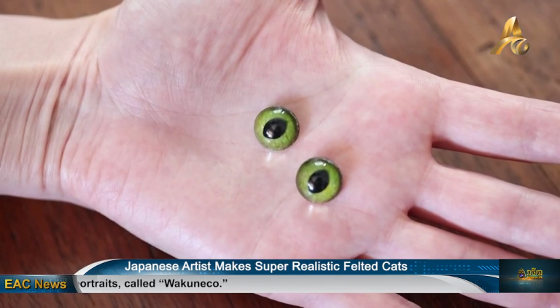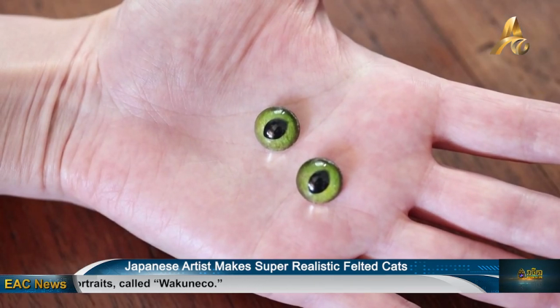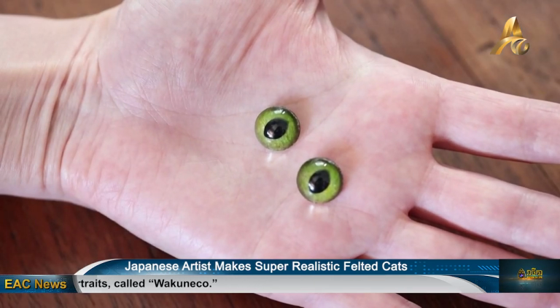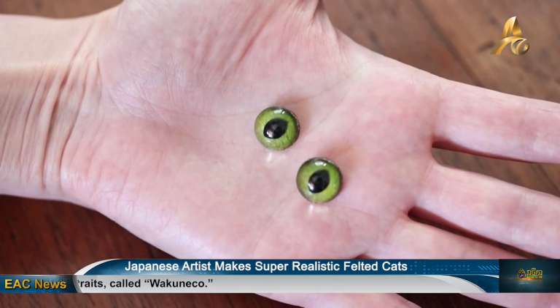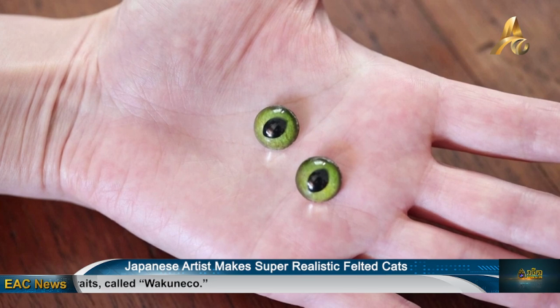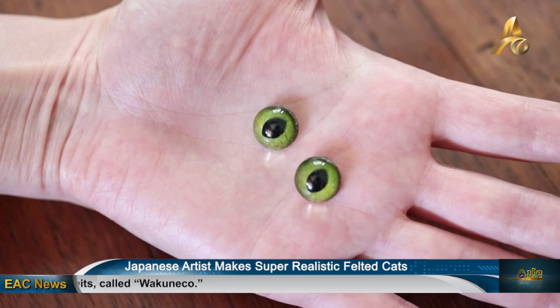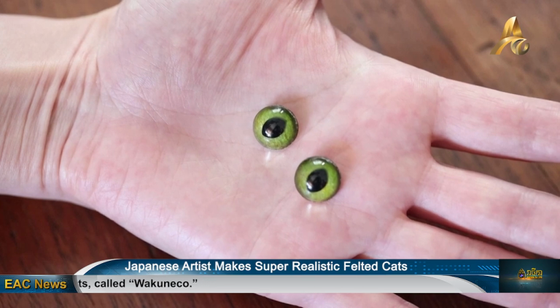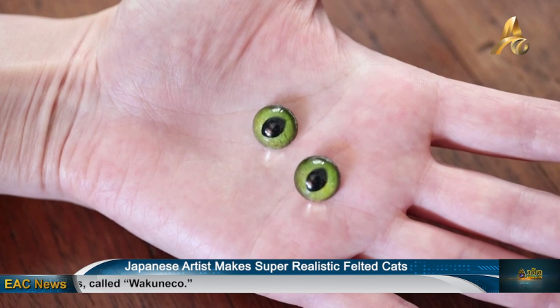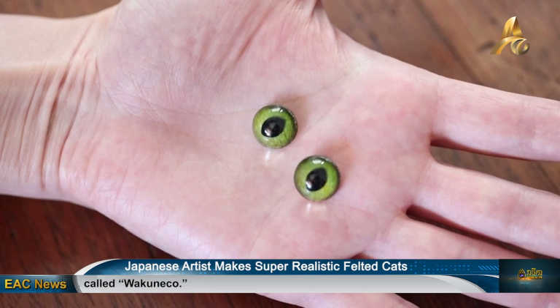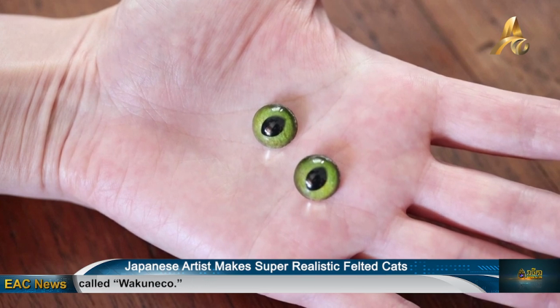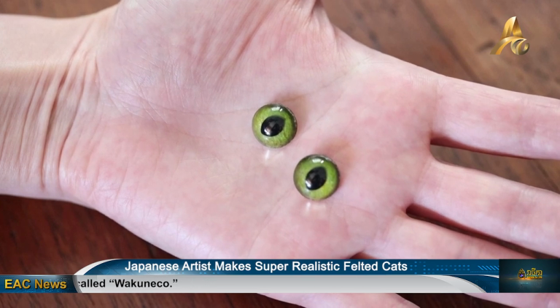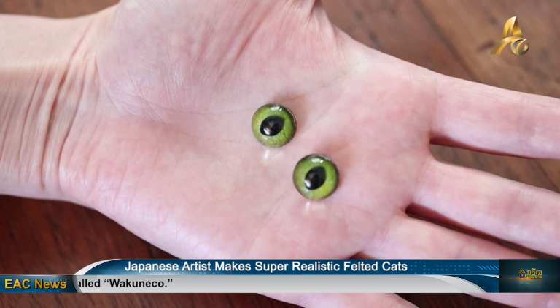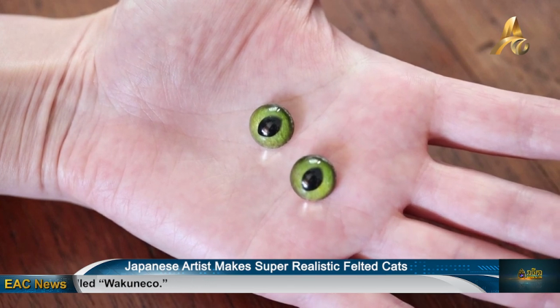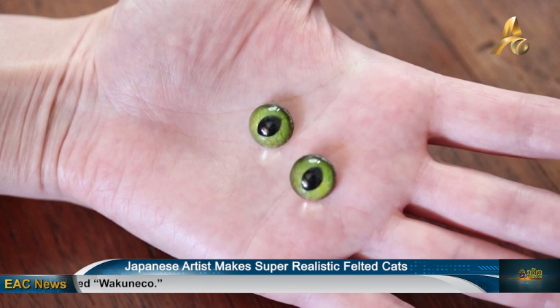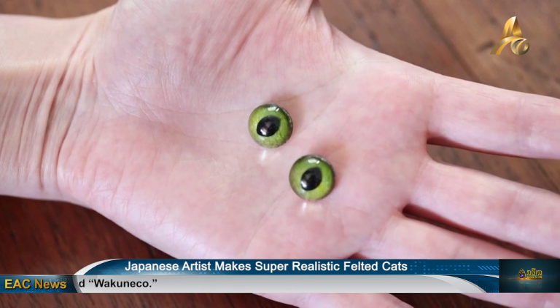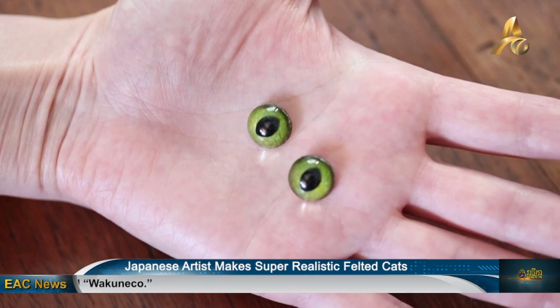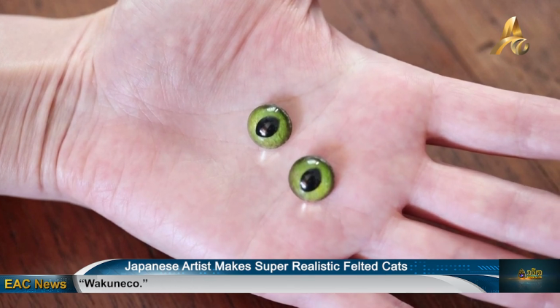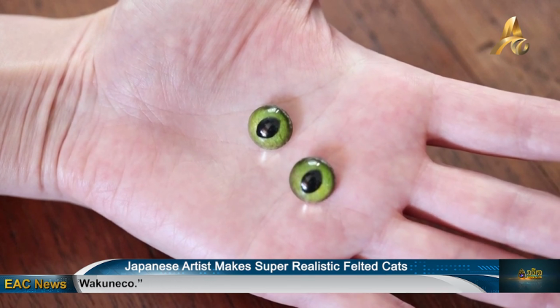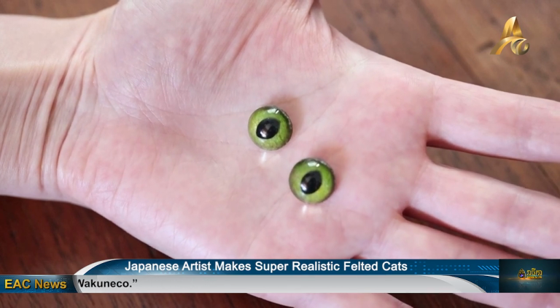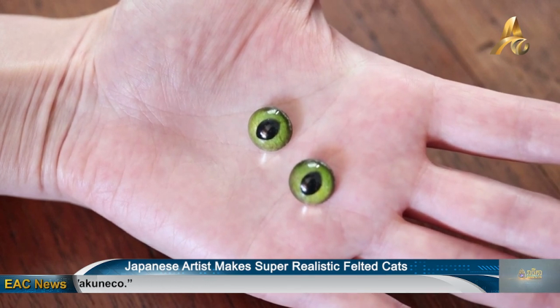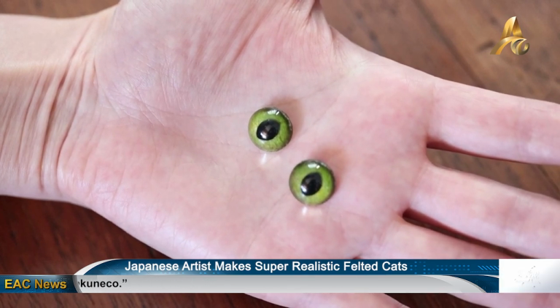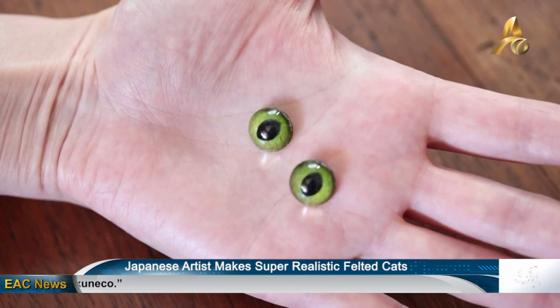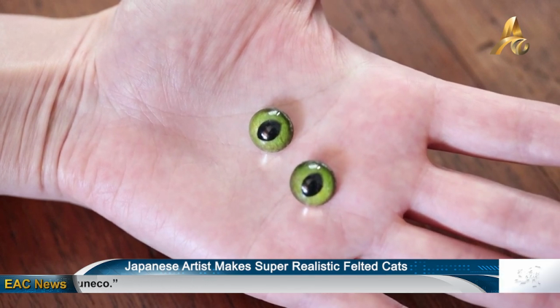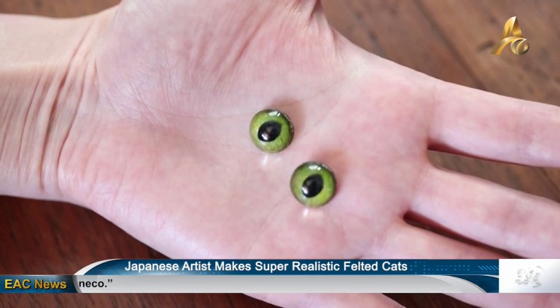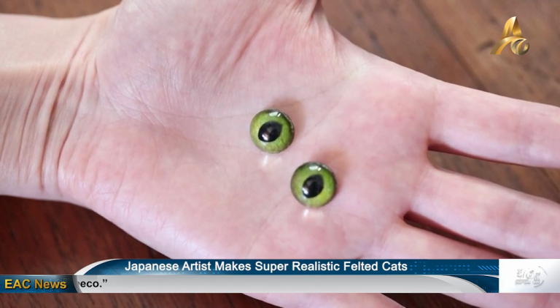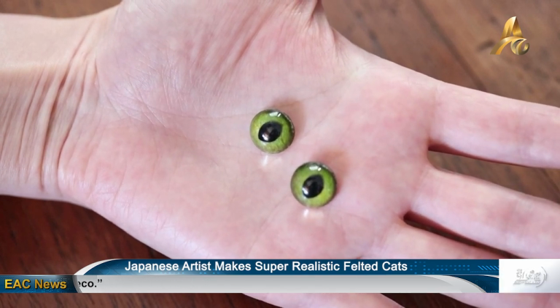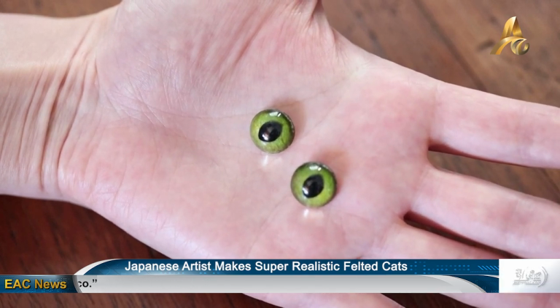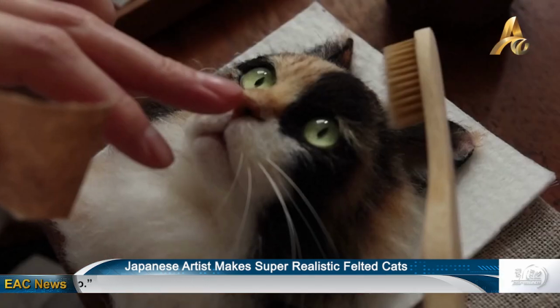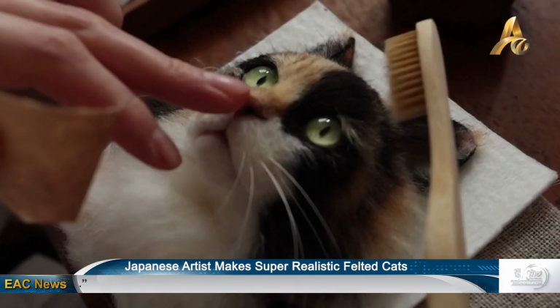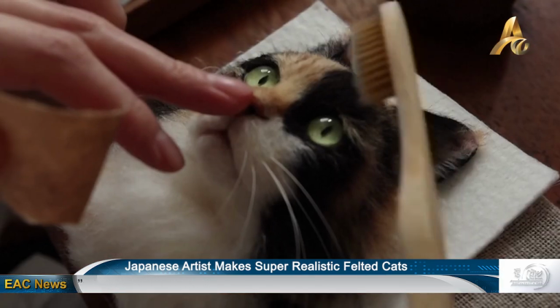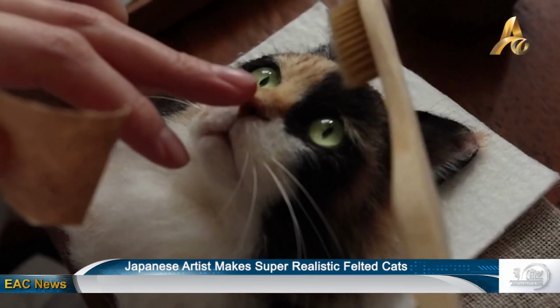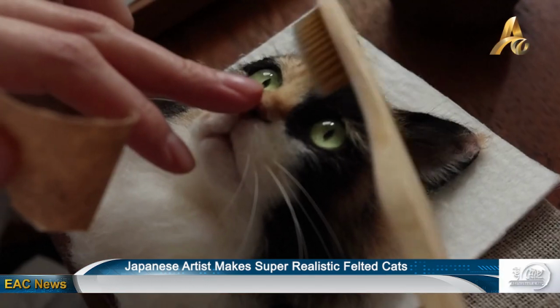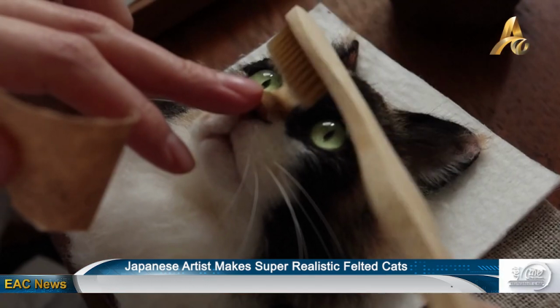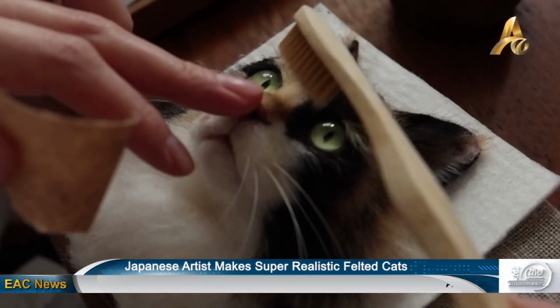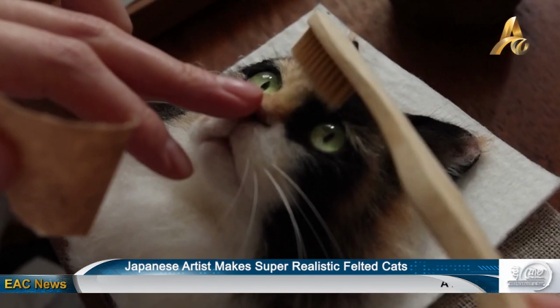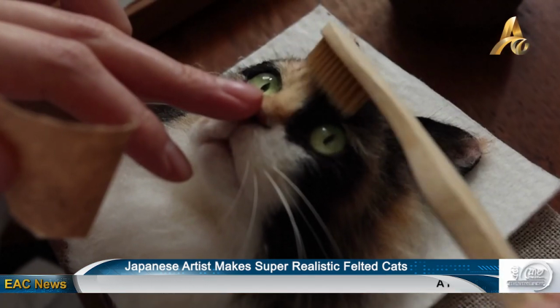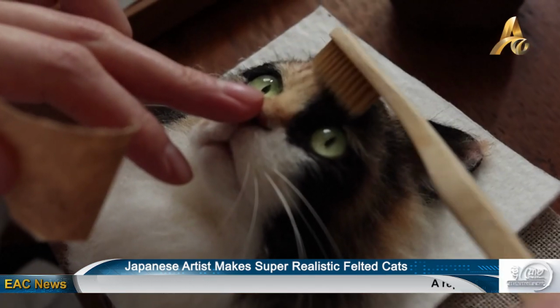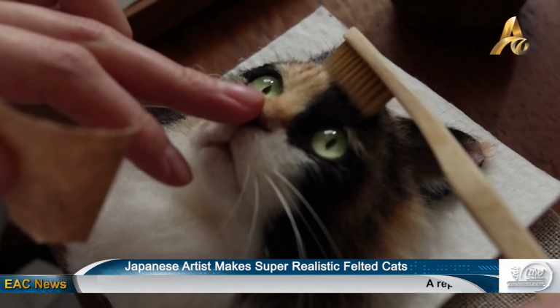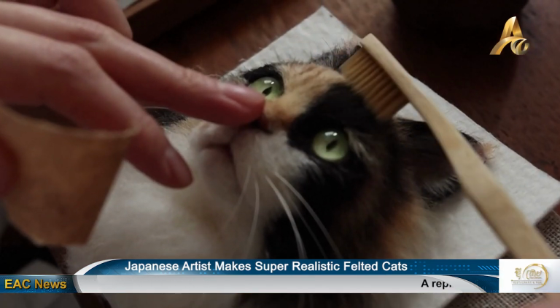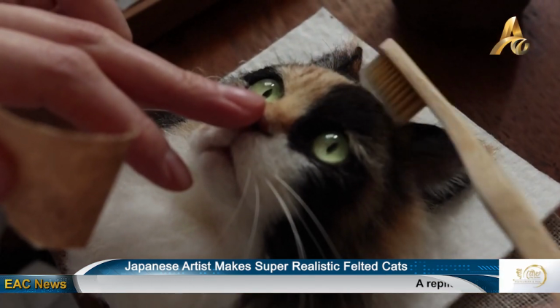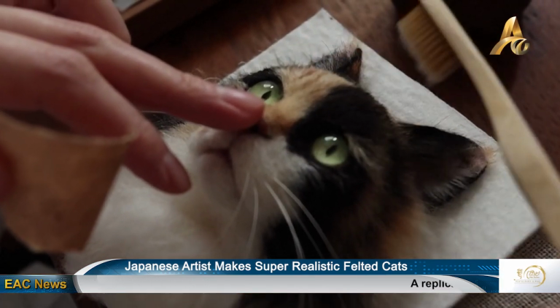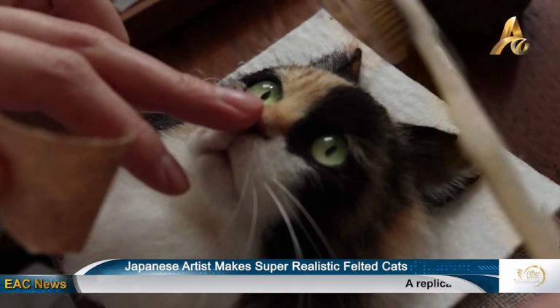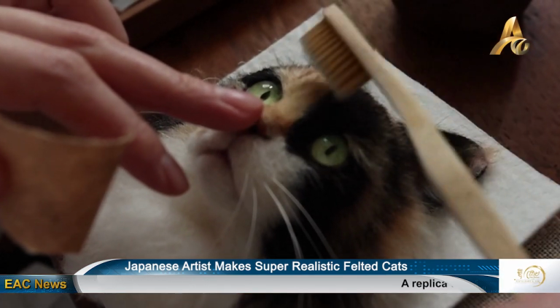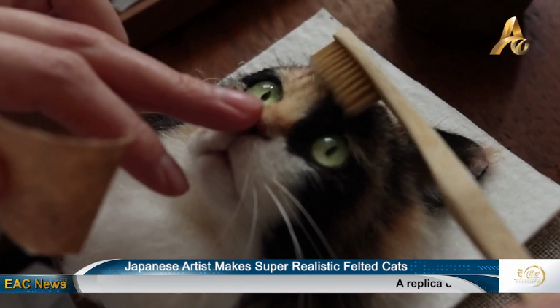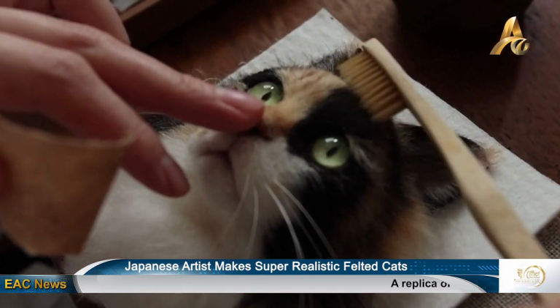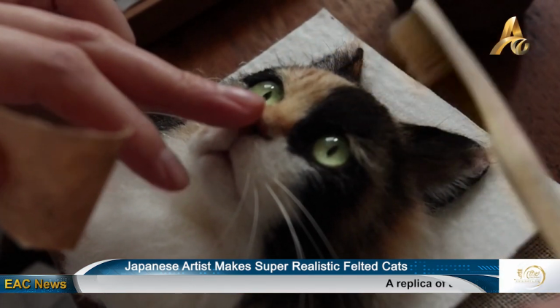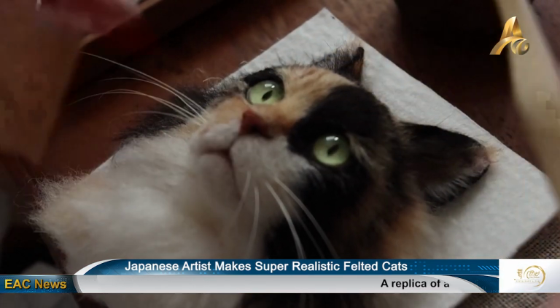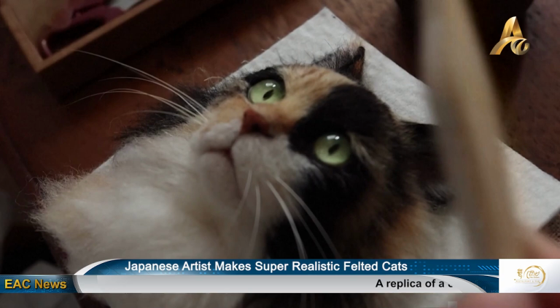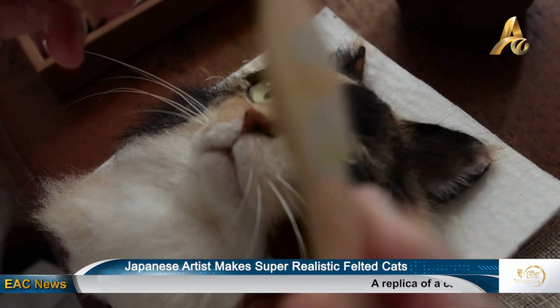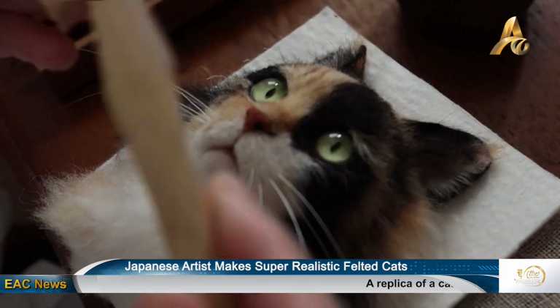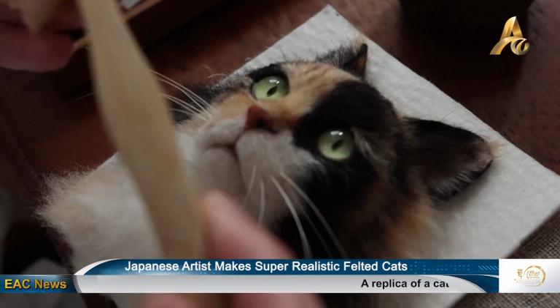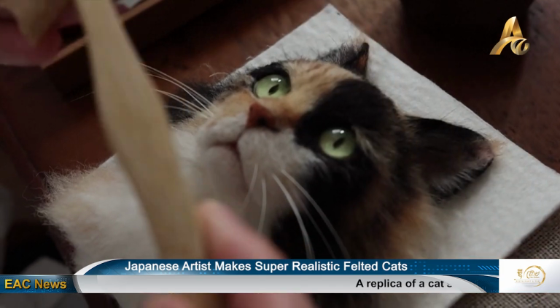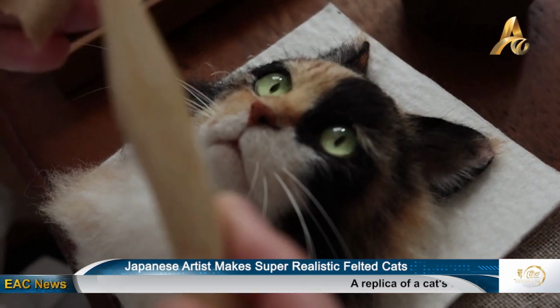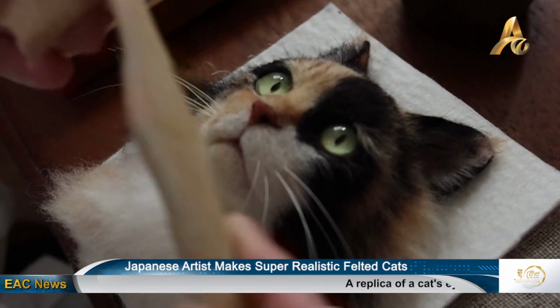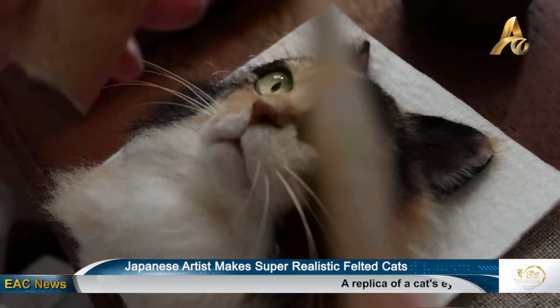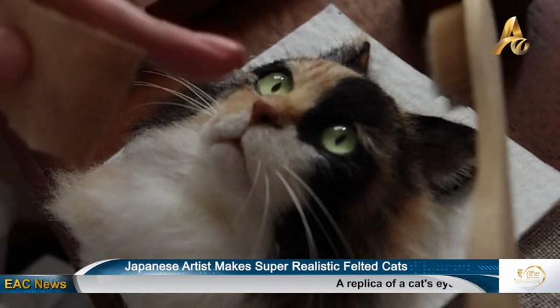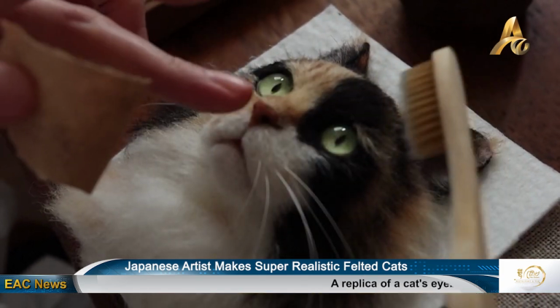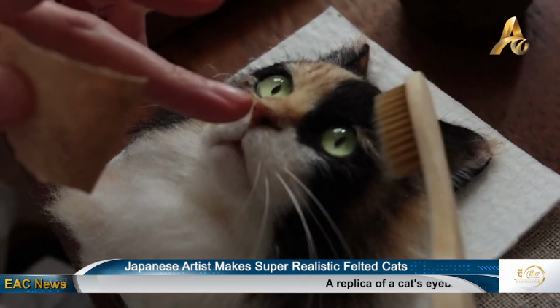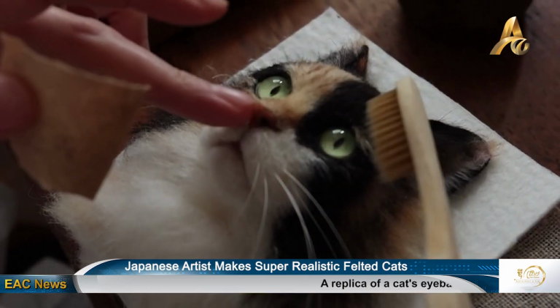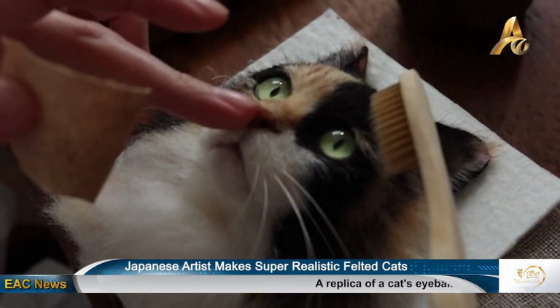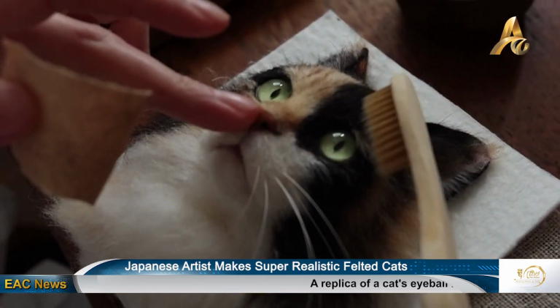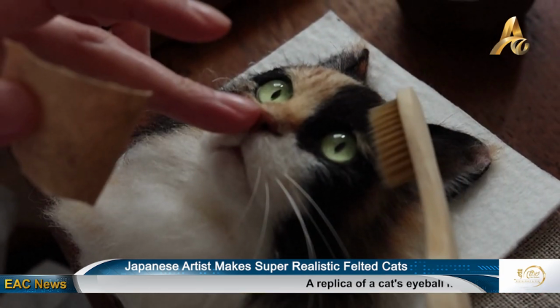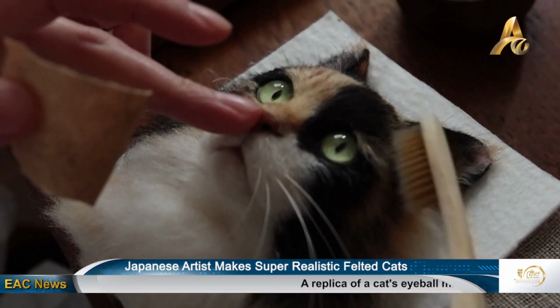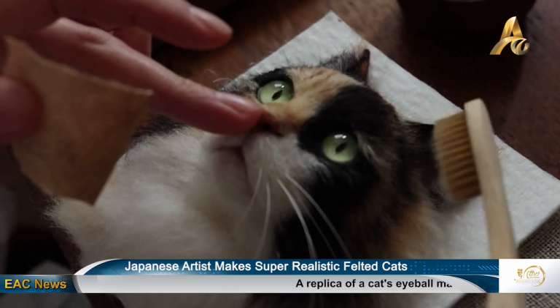It's still a vague idea, but she hopes to hold an exhibition with the theme of shelter cats in the future so more people will take them in.